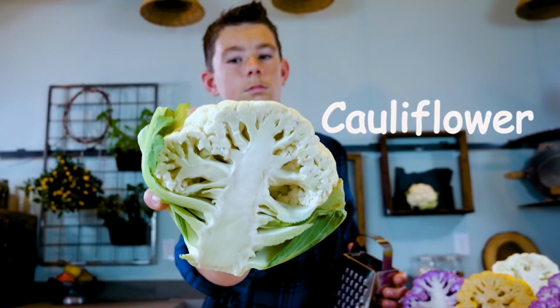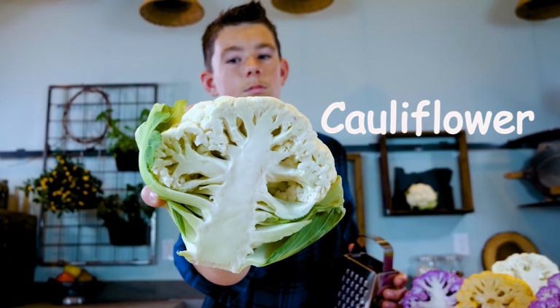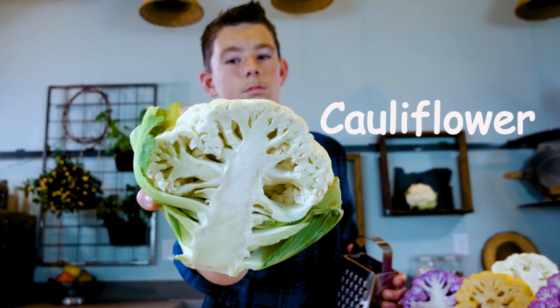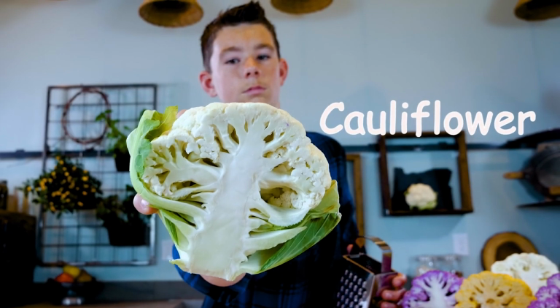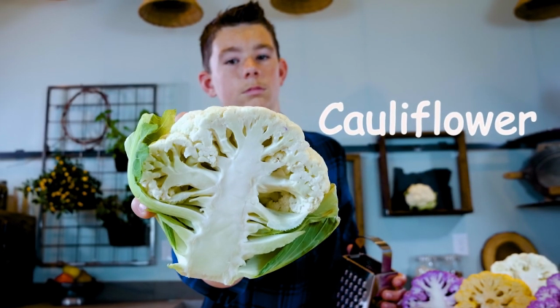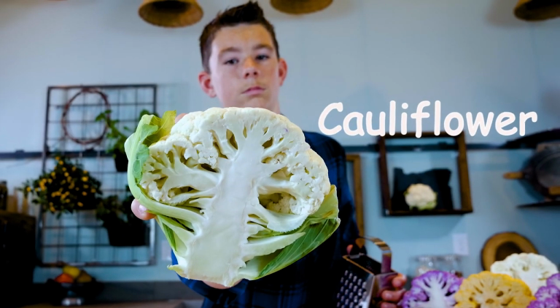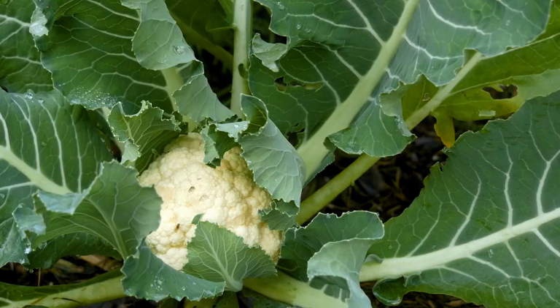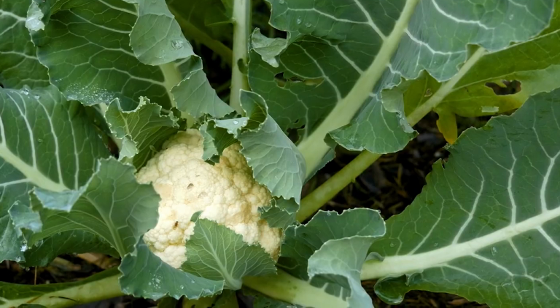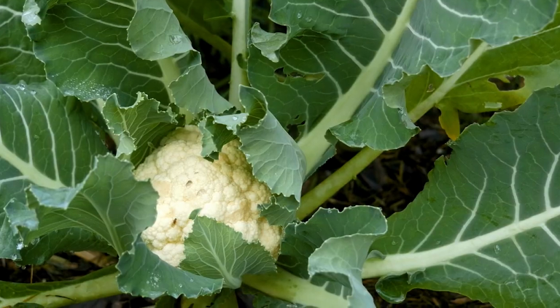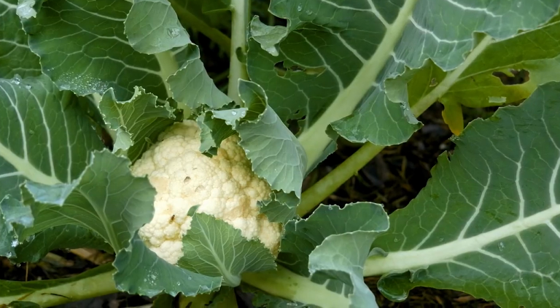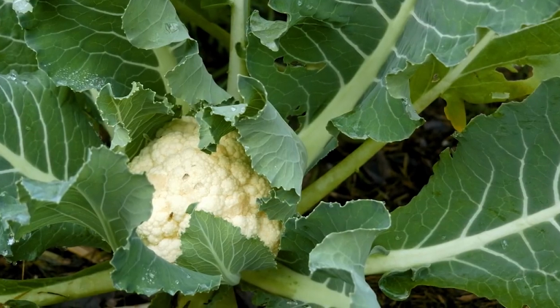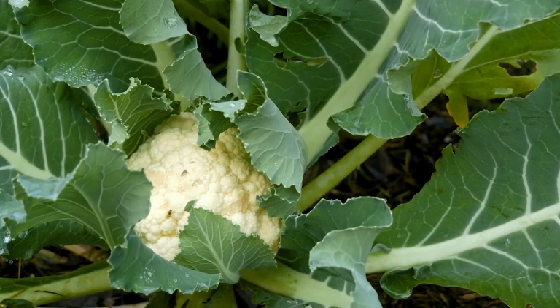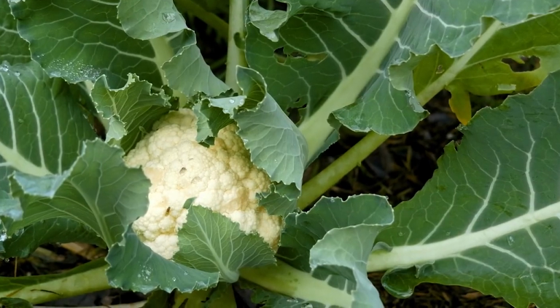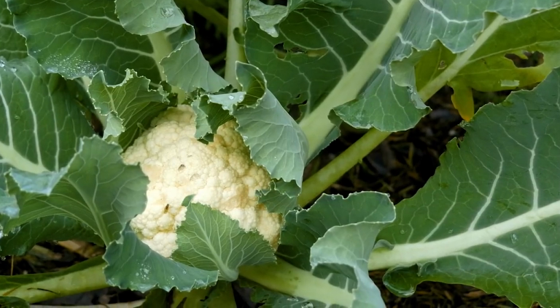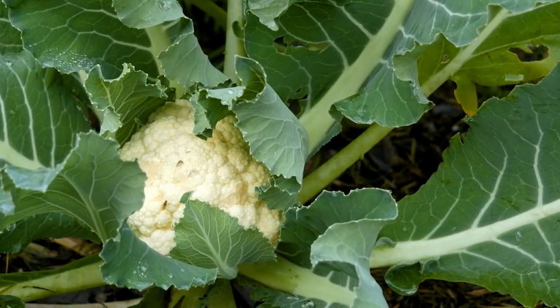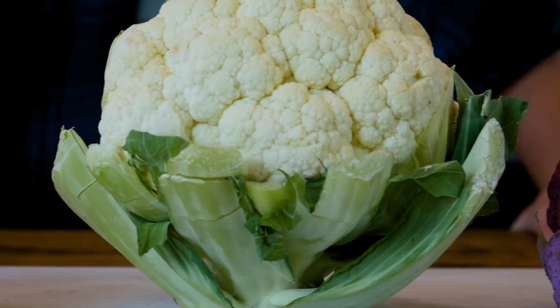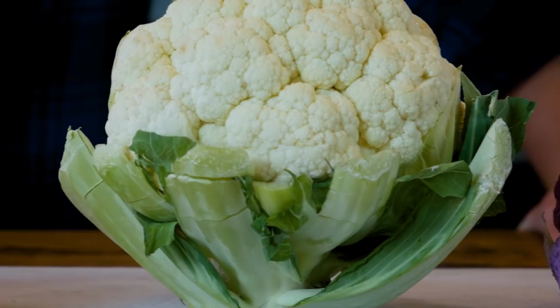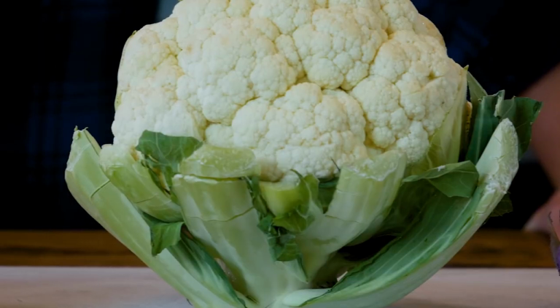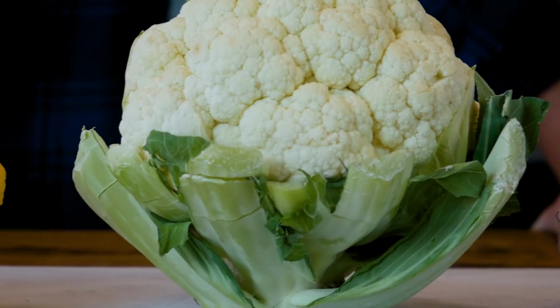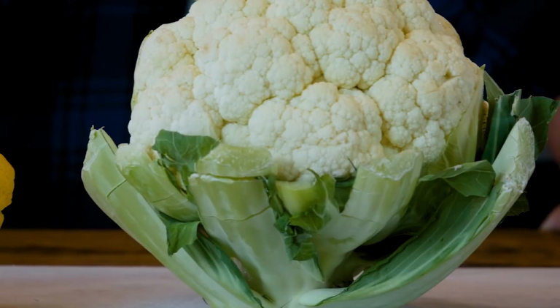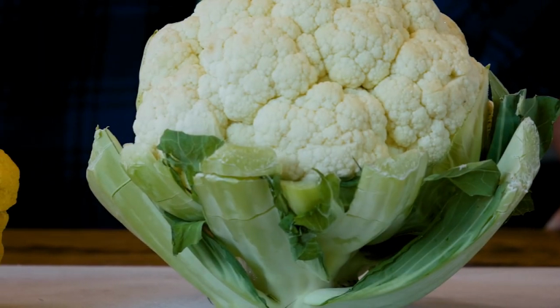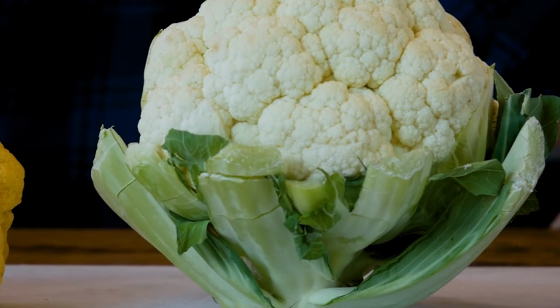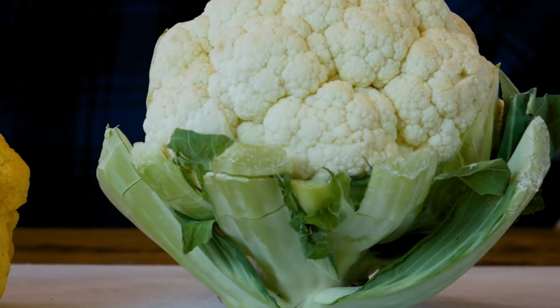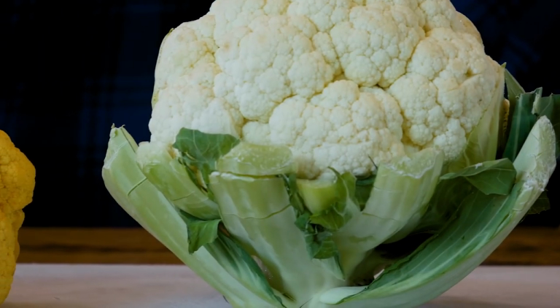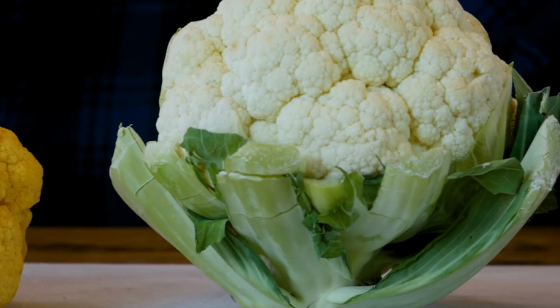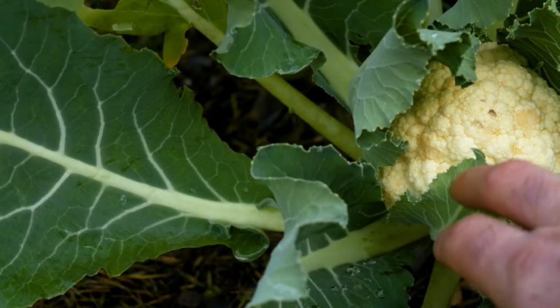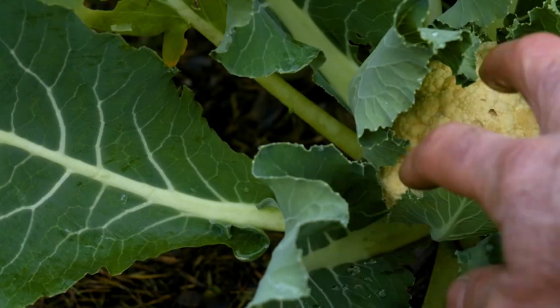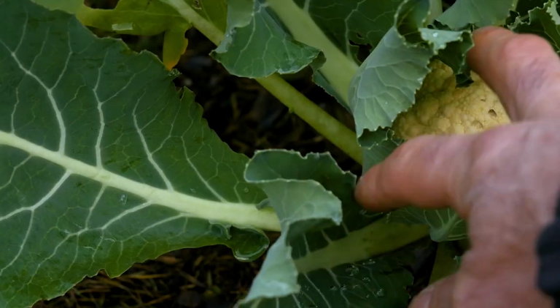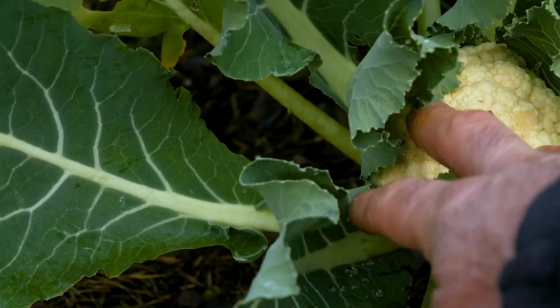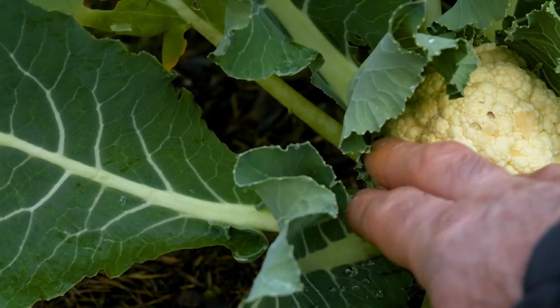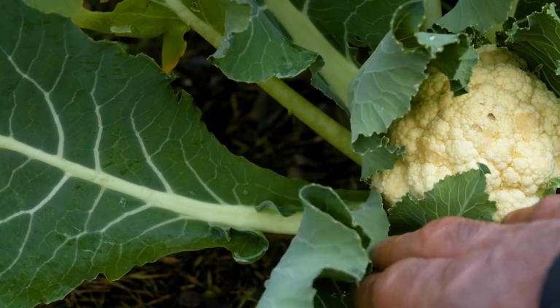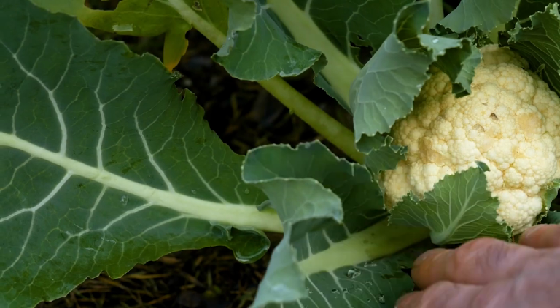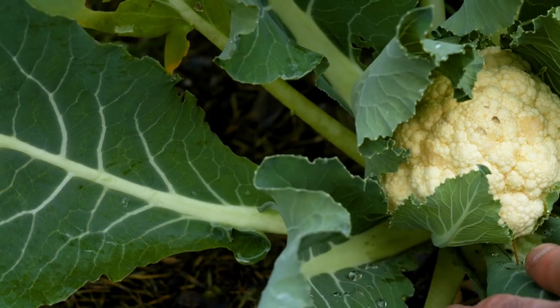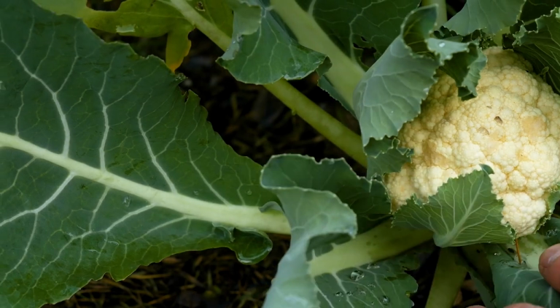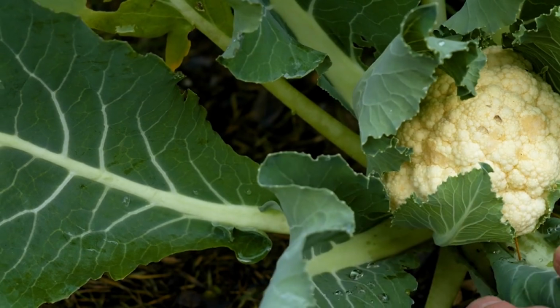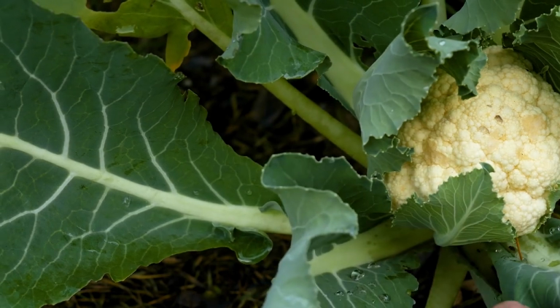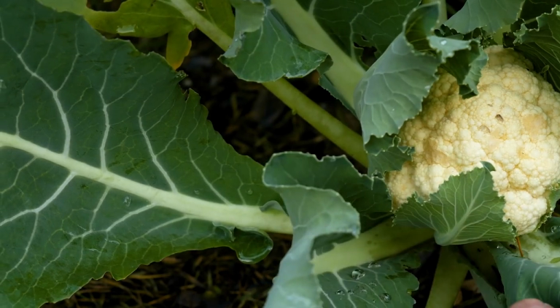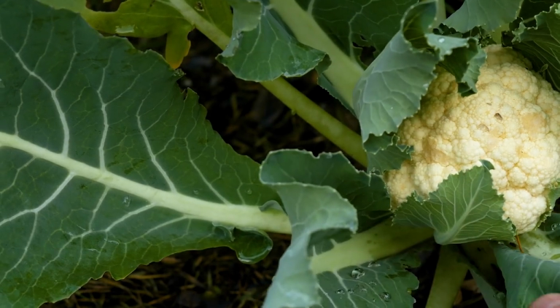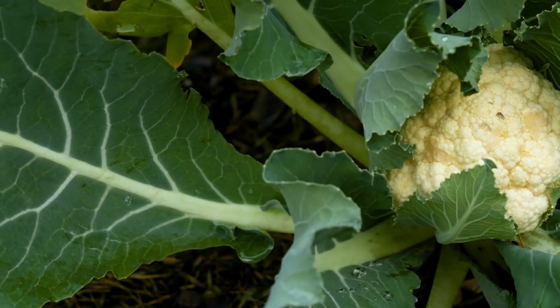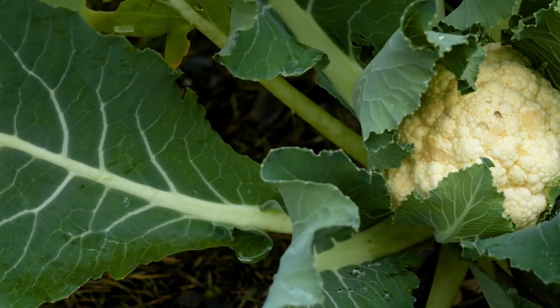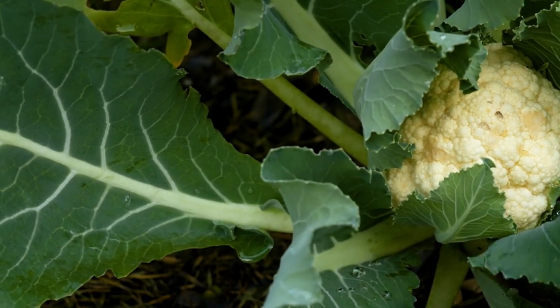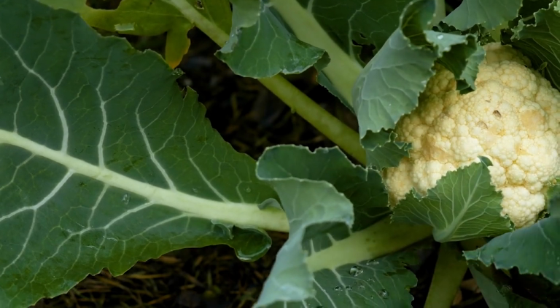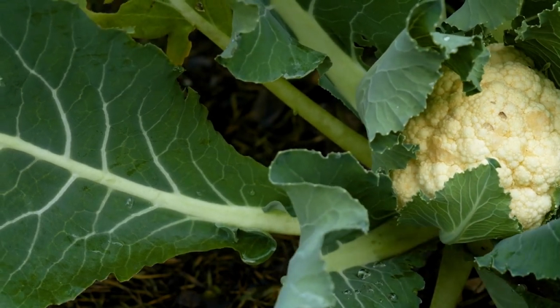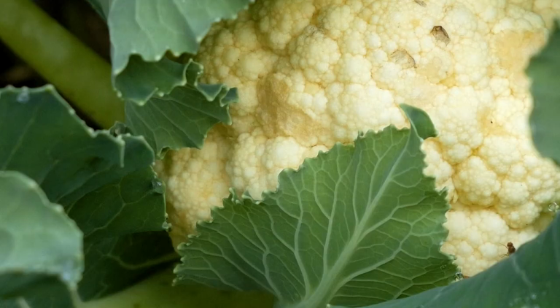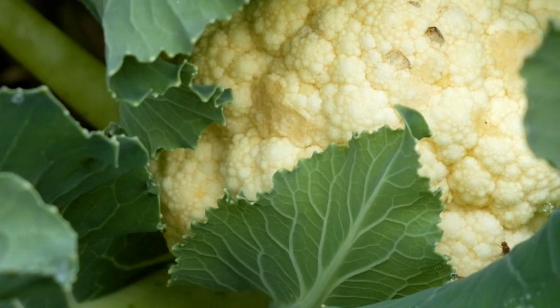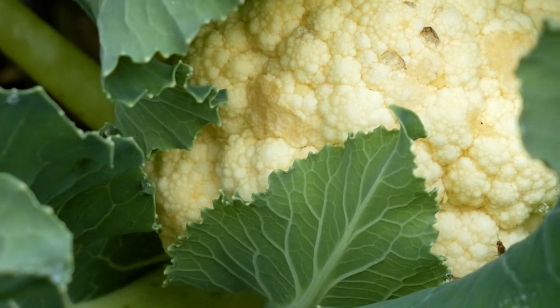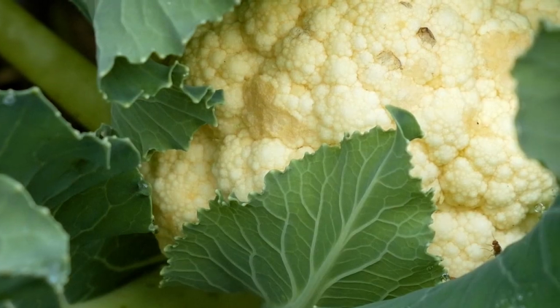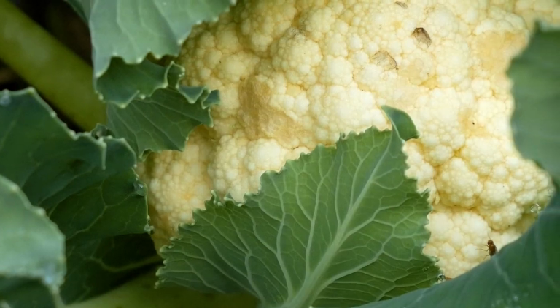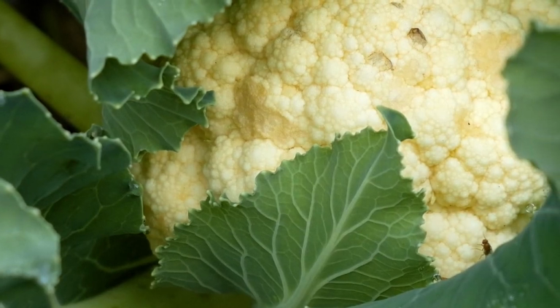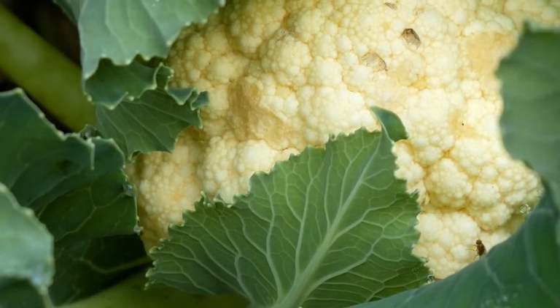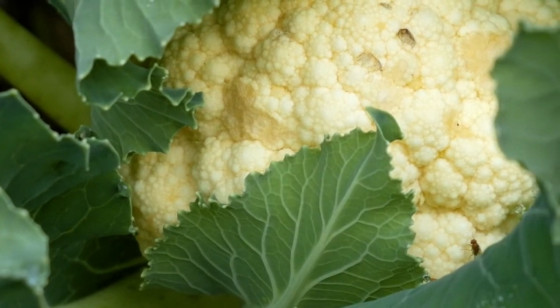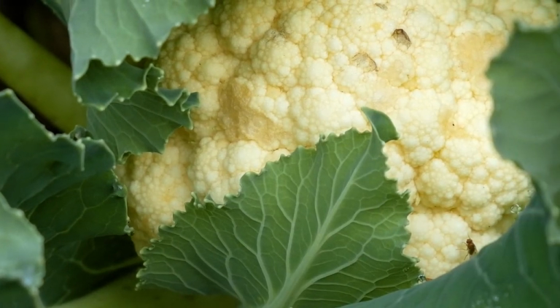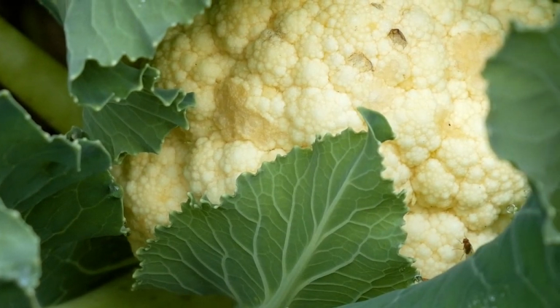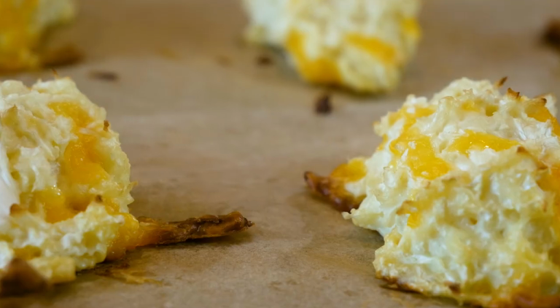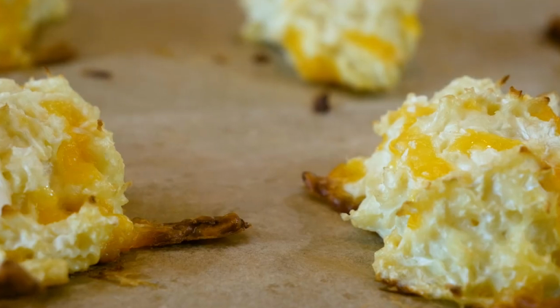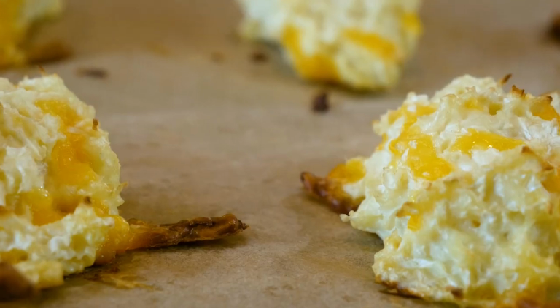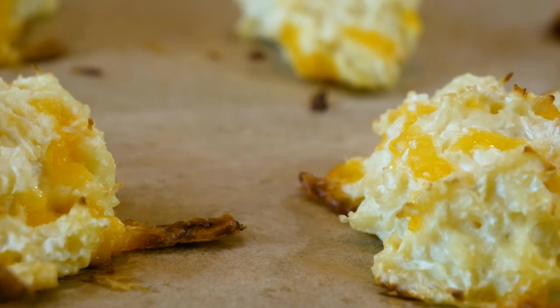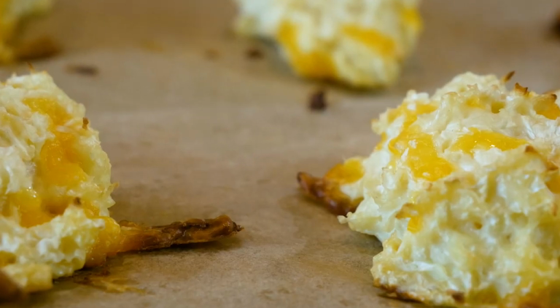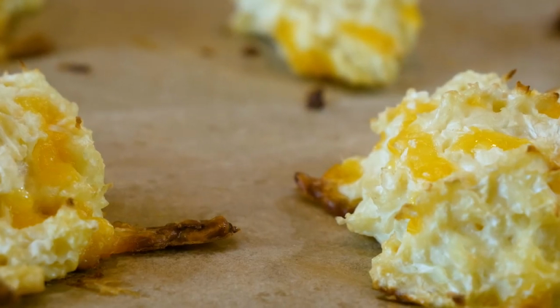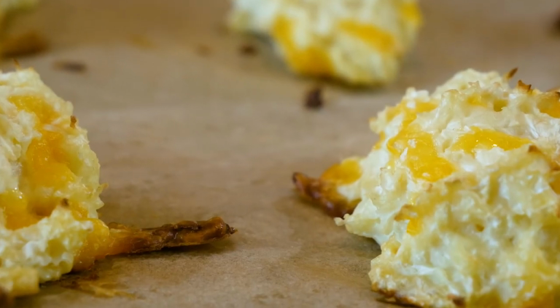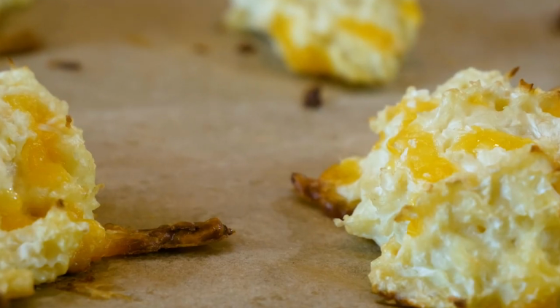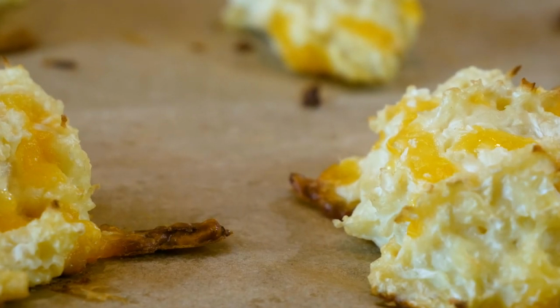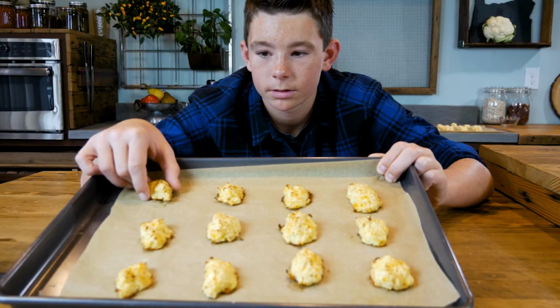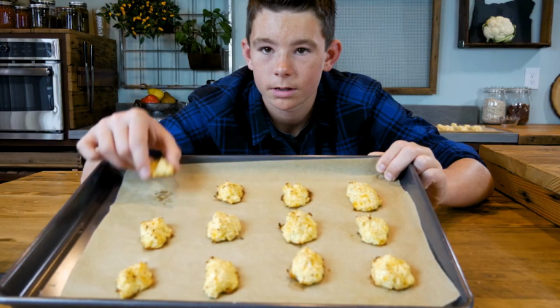Cauliflower. We grow it in Oregon. We eat it at school.